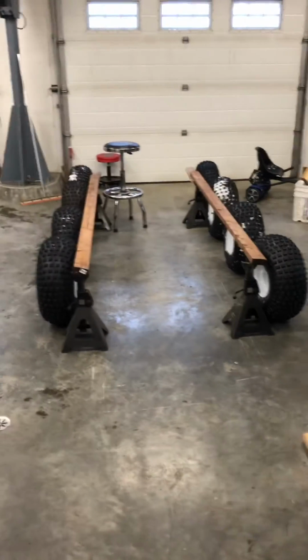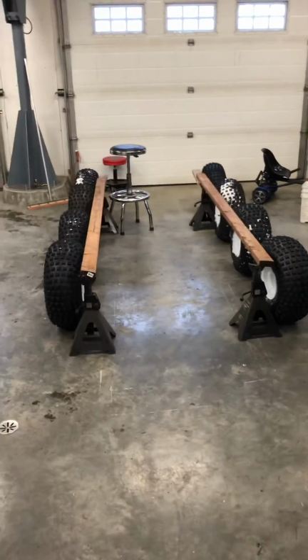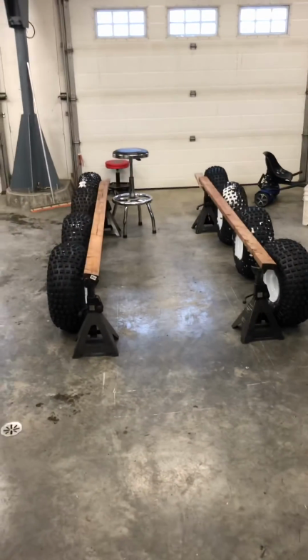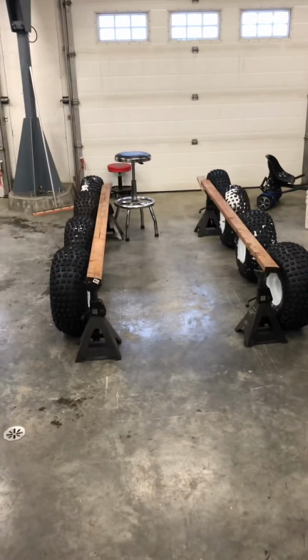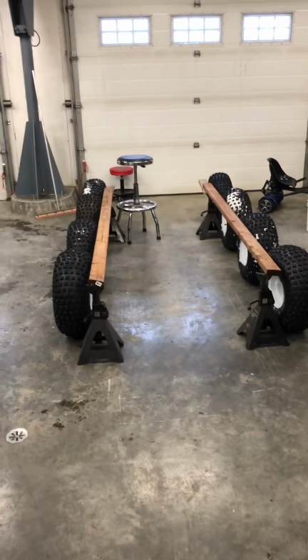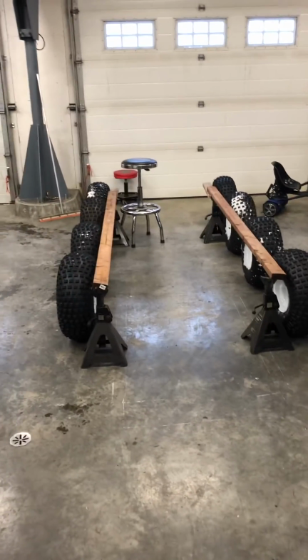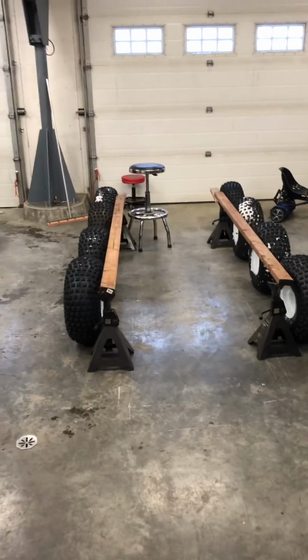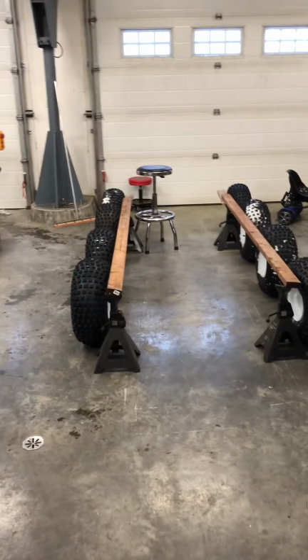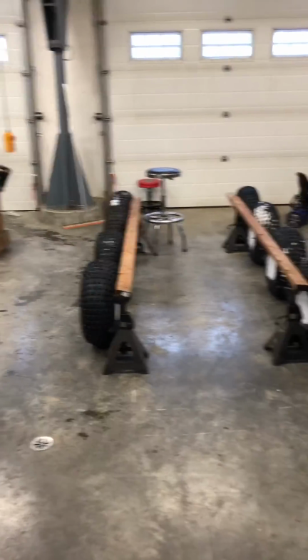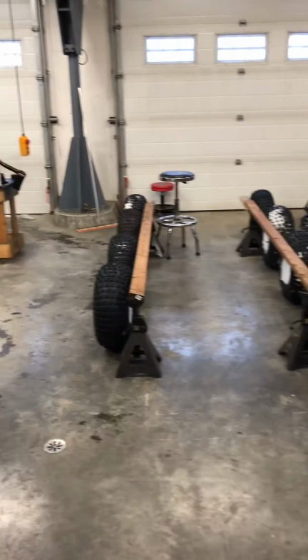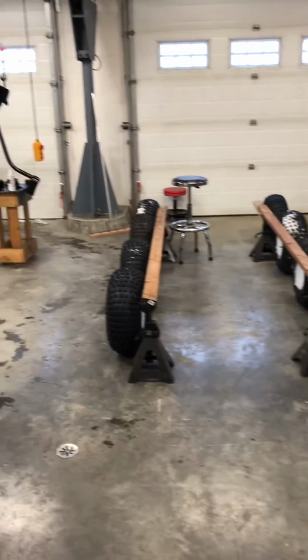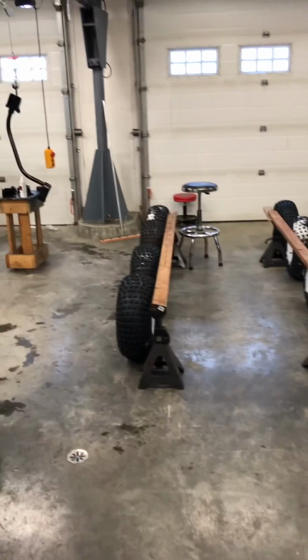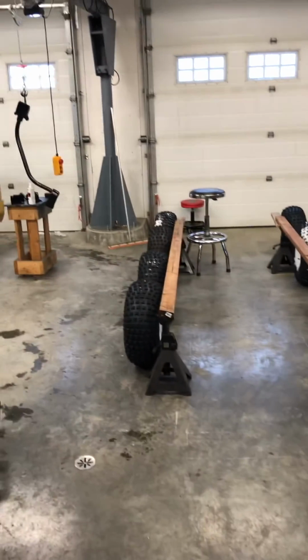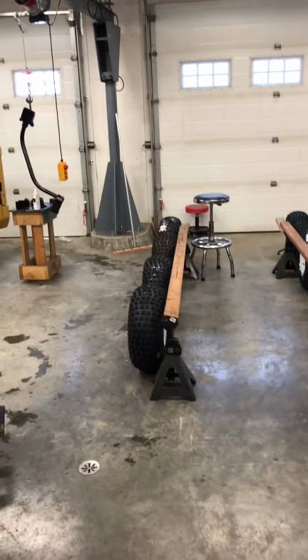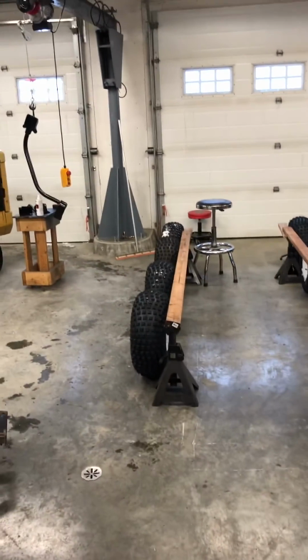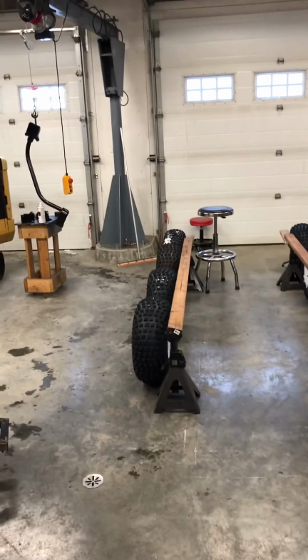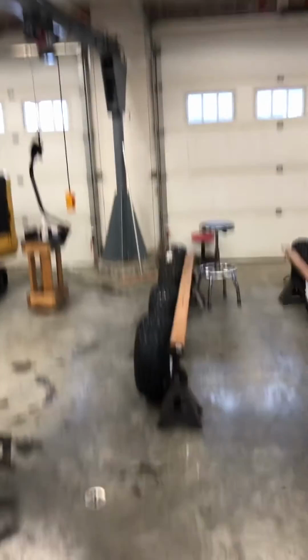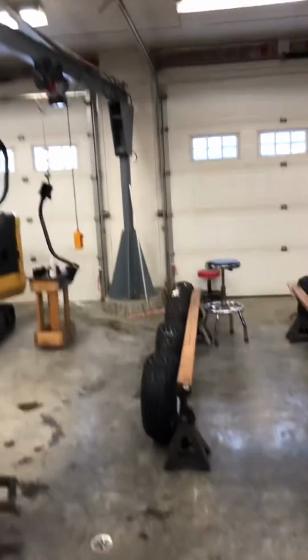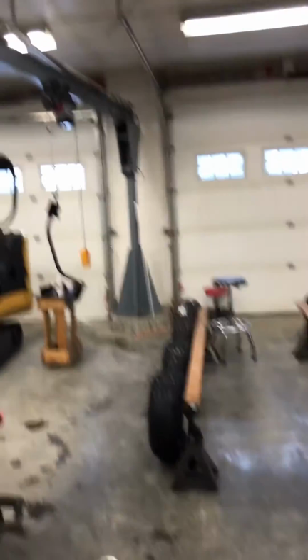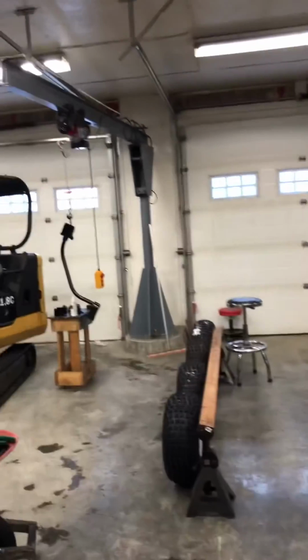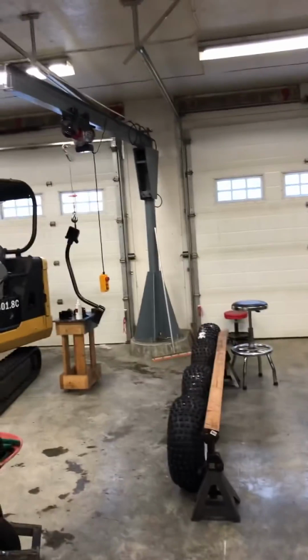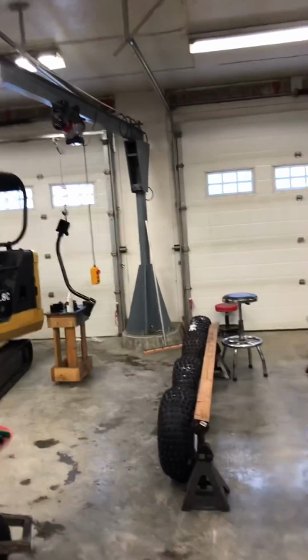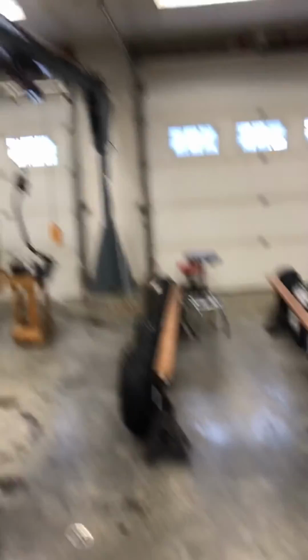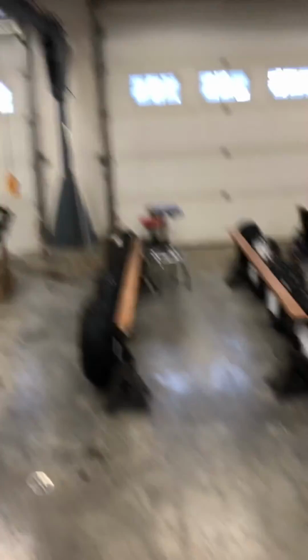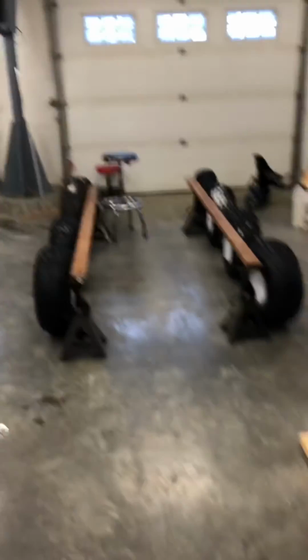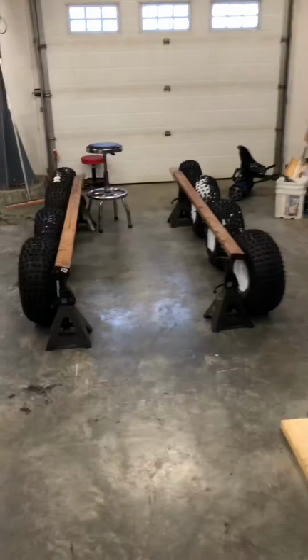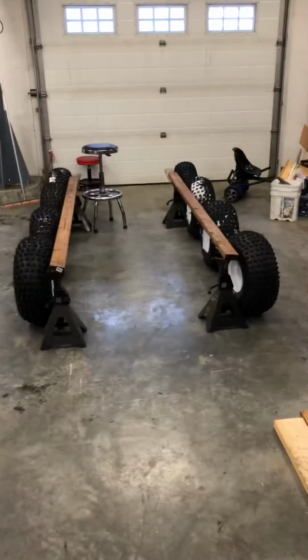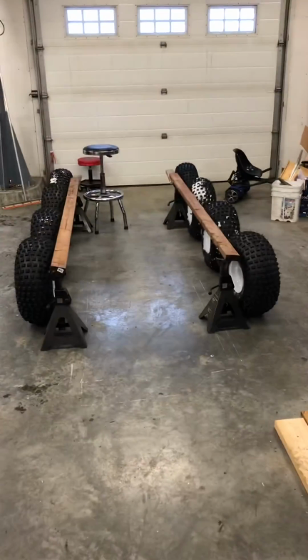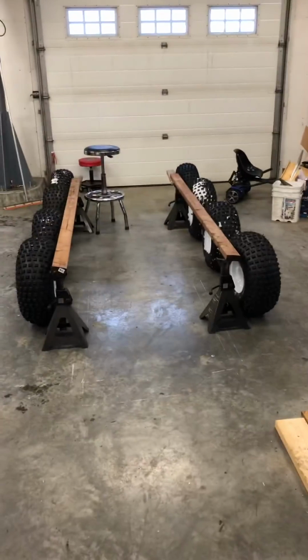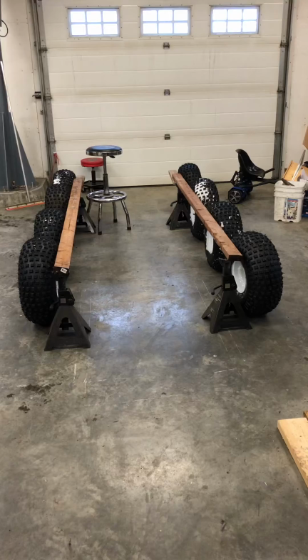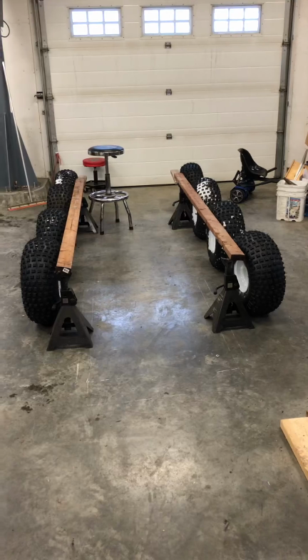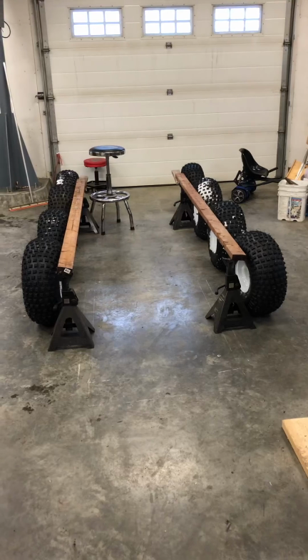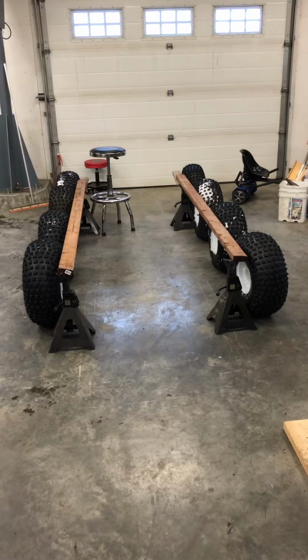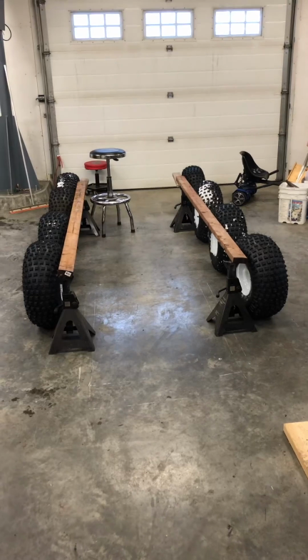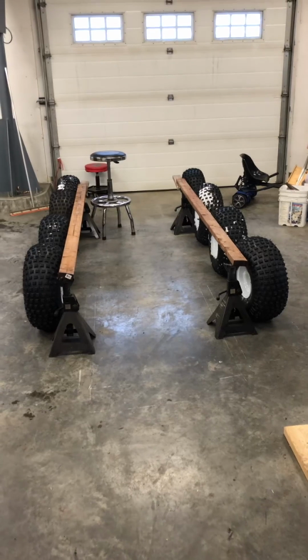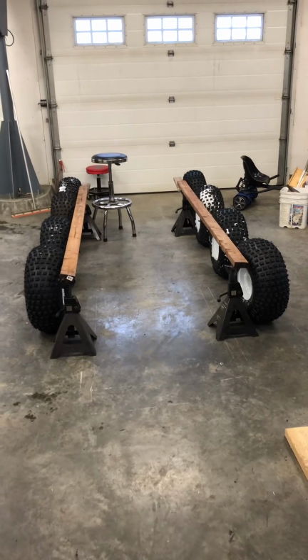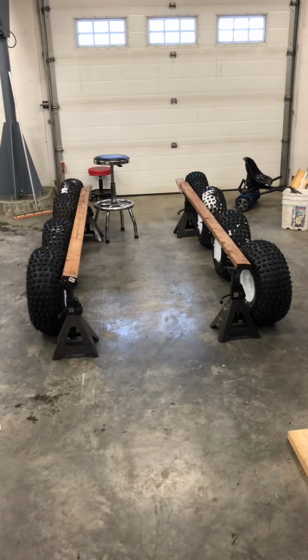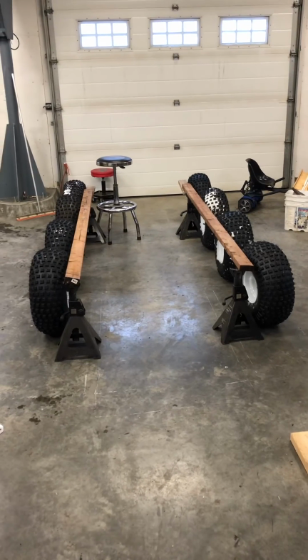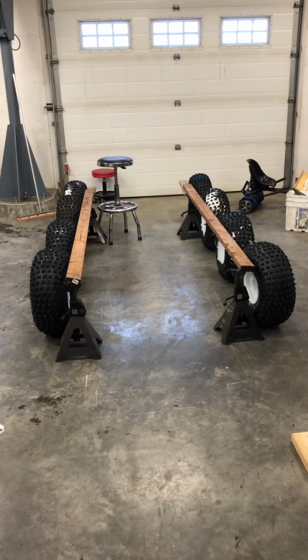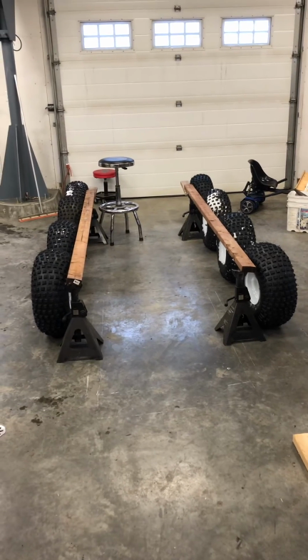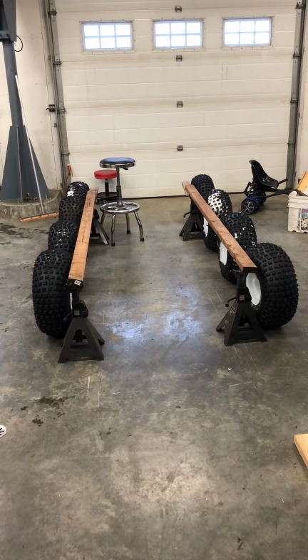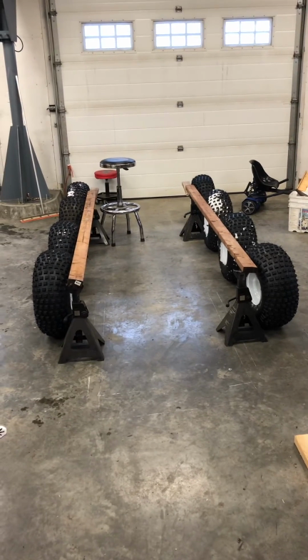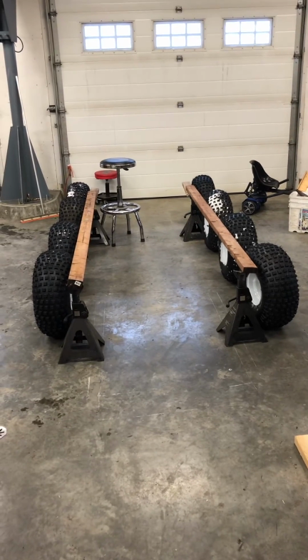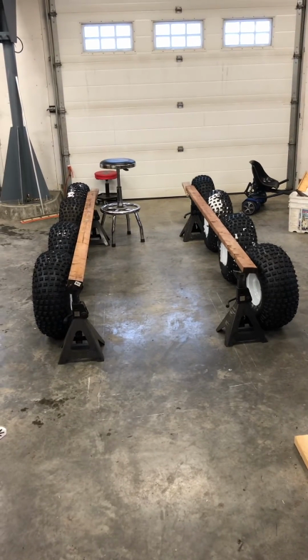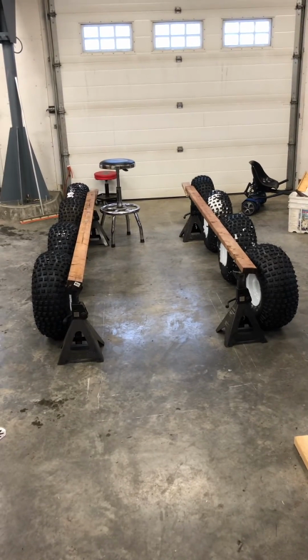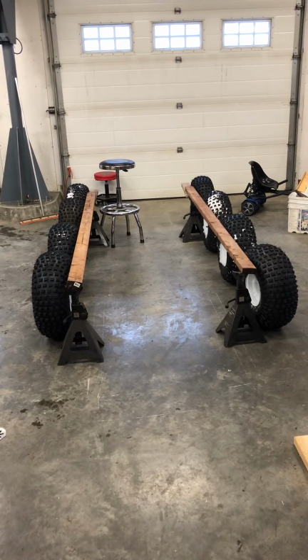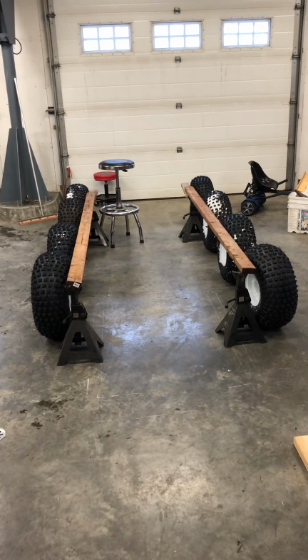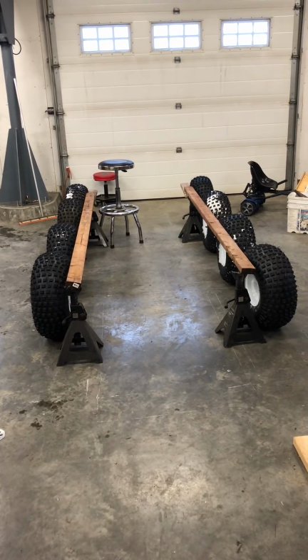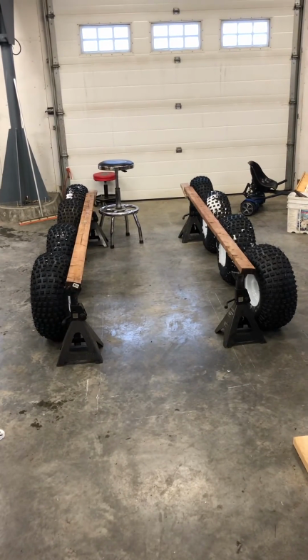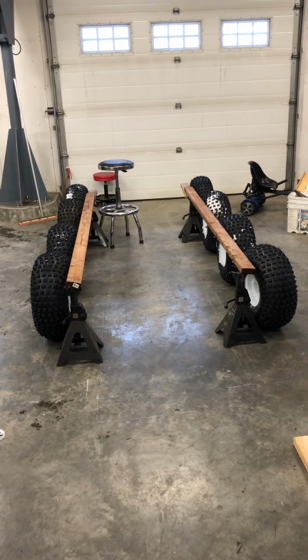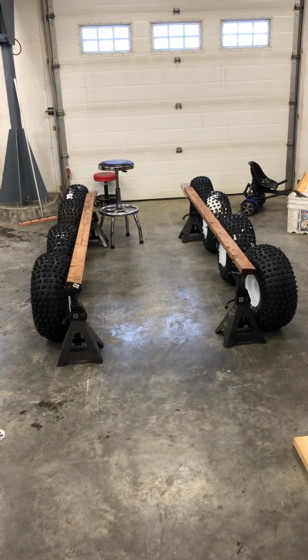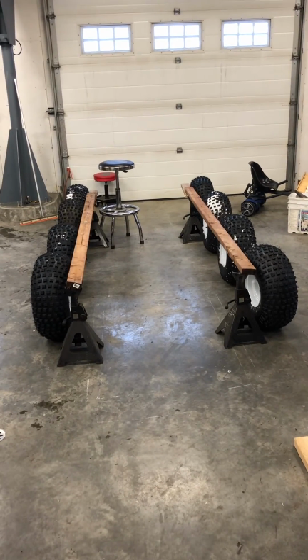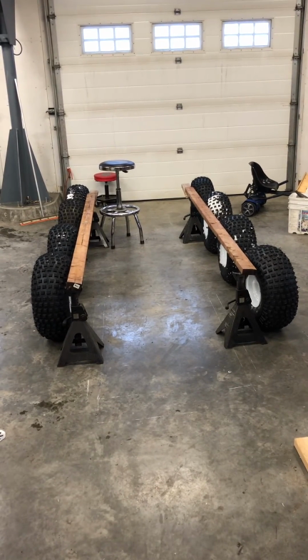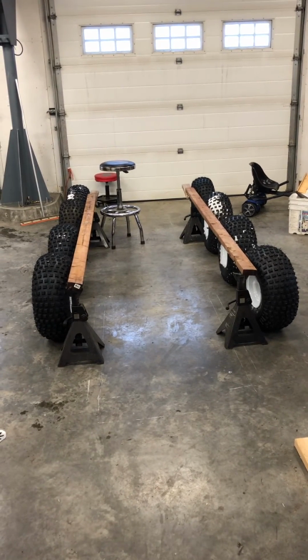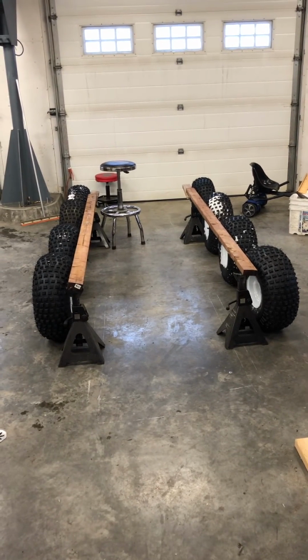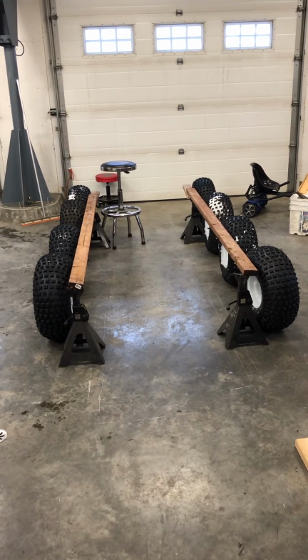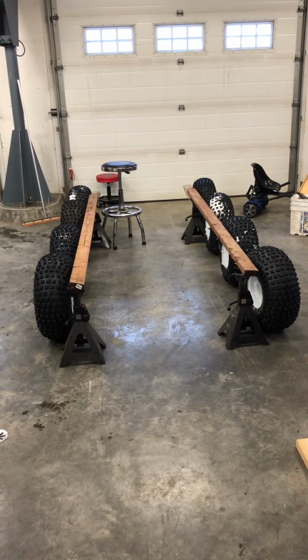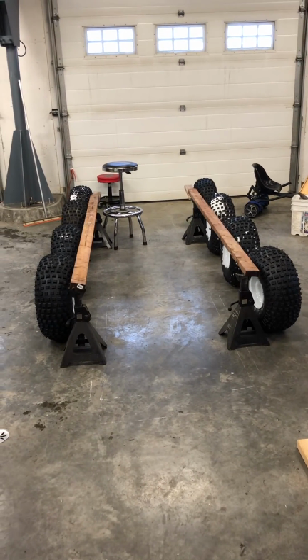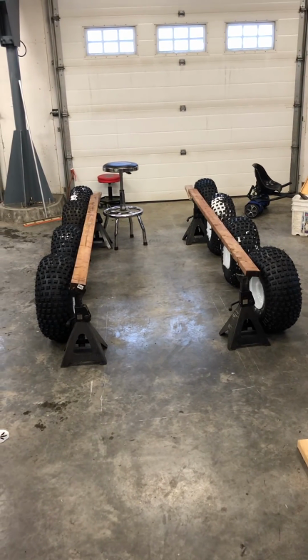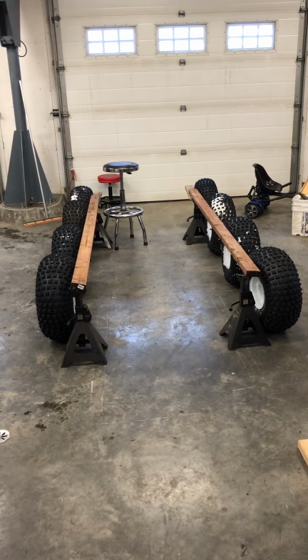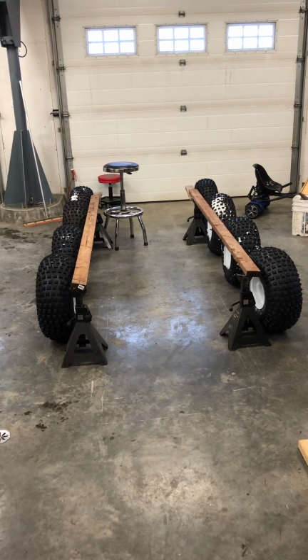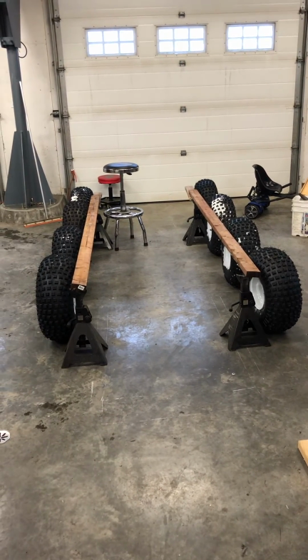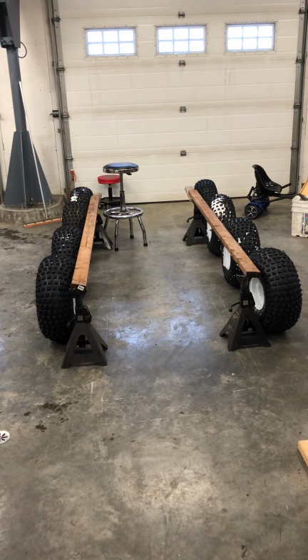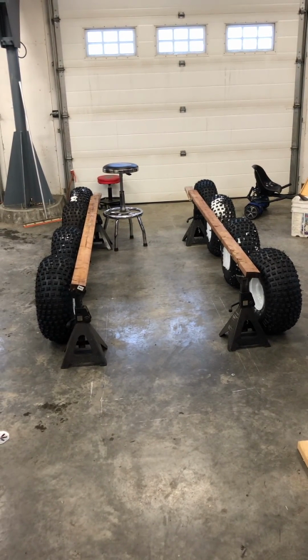So here it is — roughed out. Should be fun.